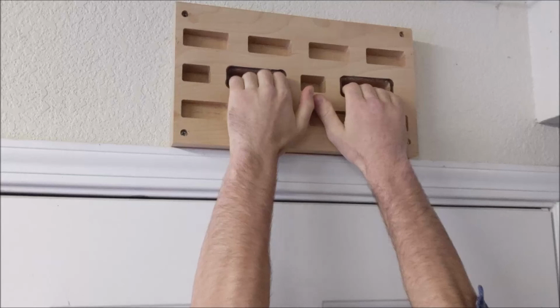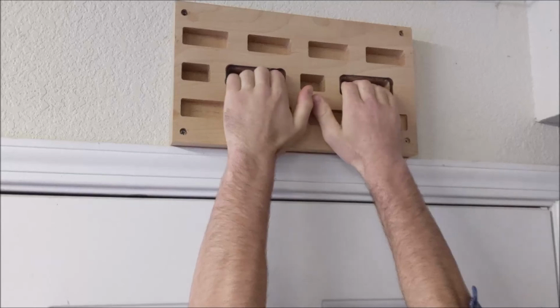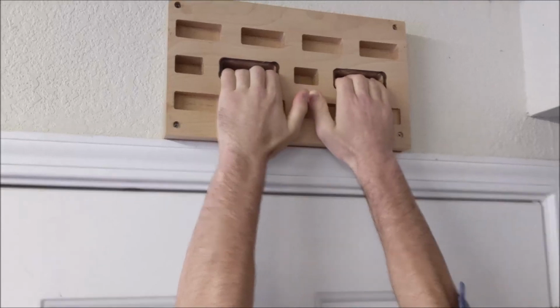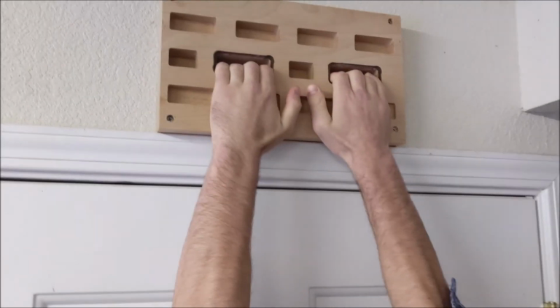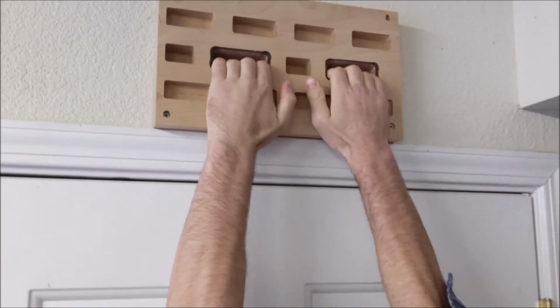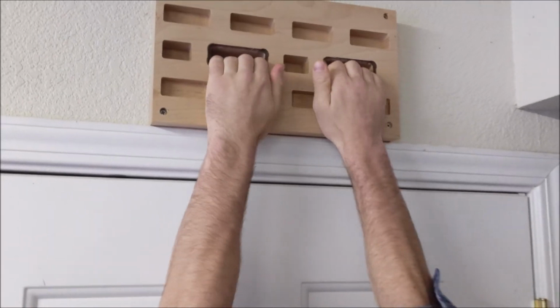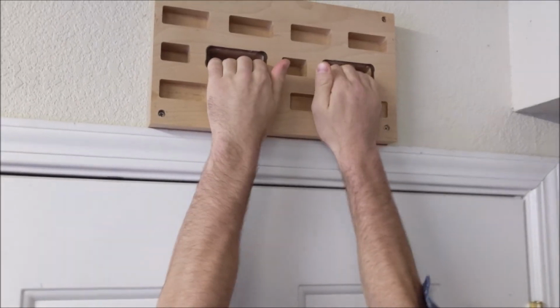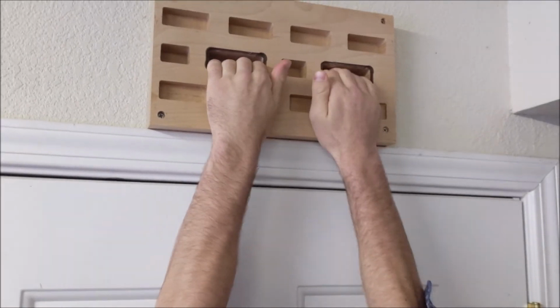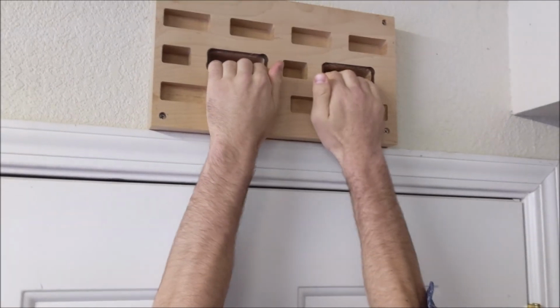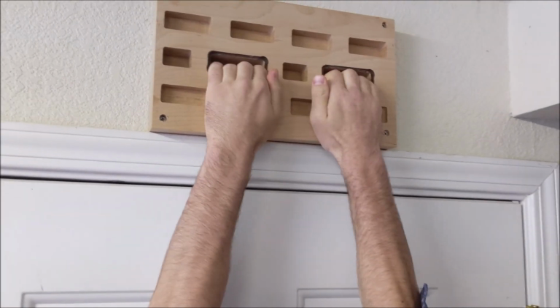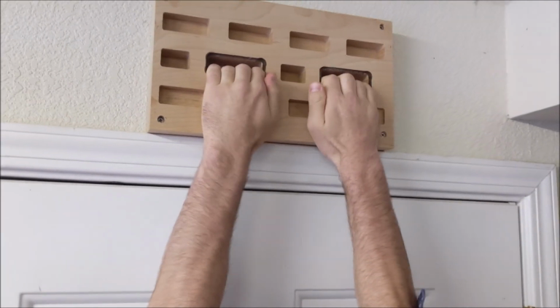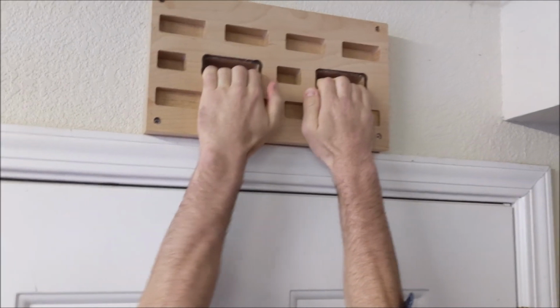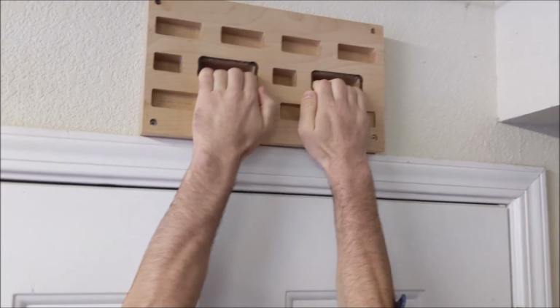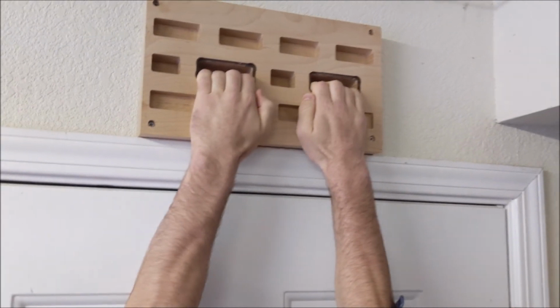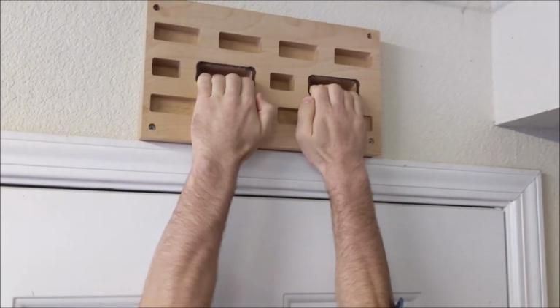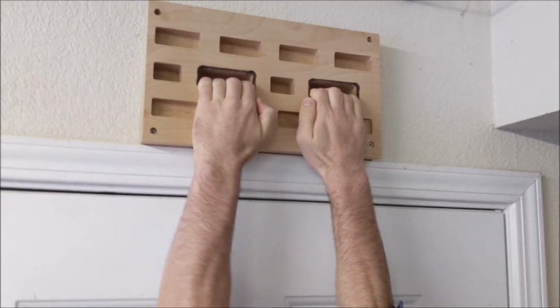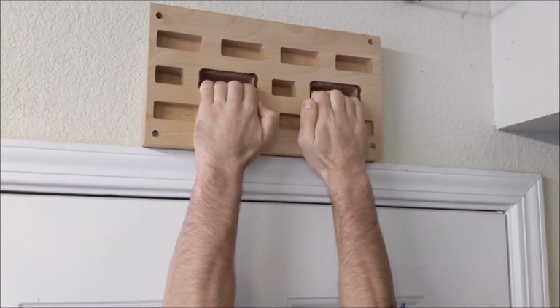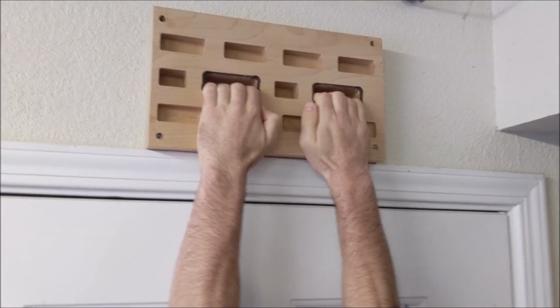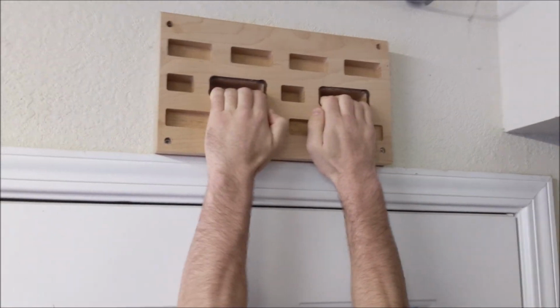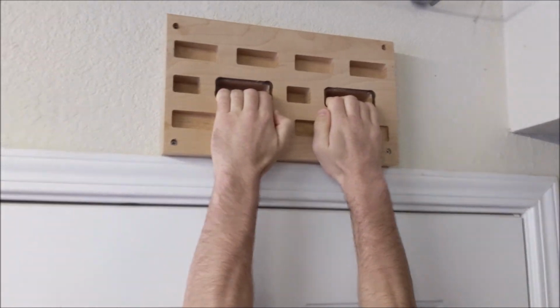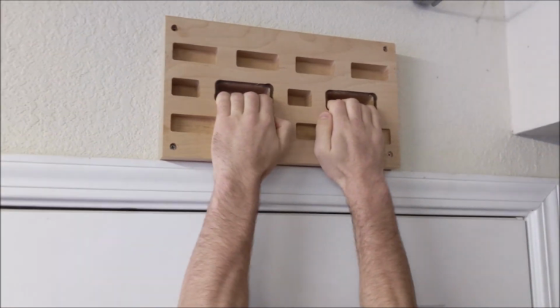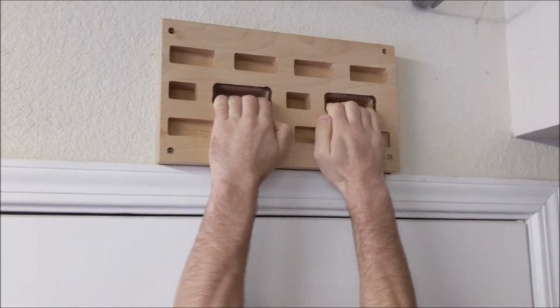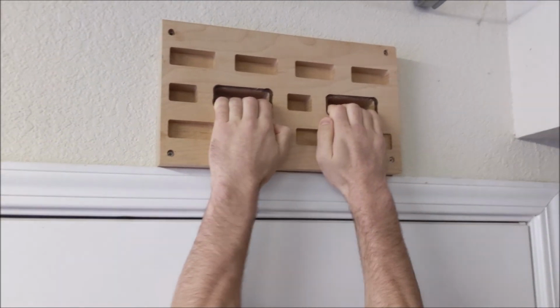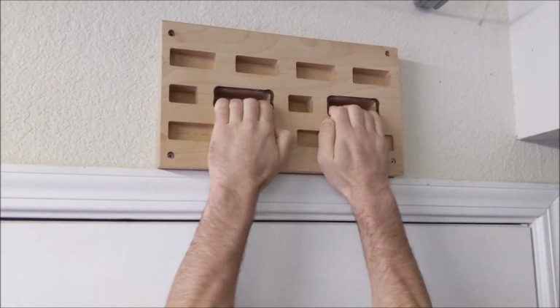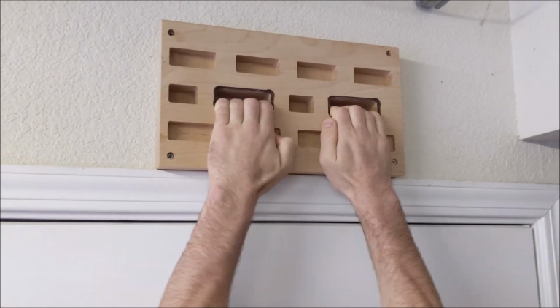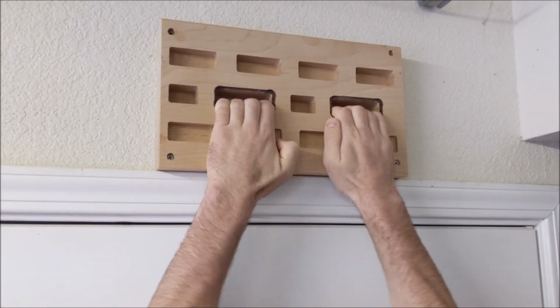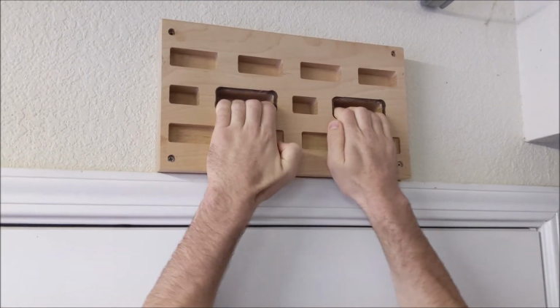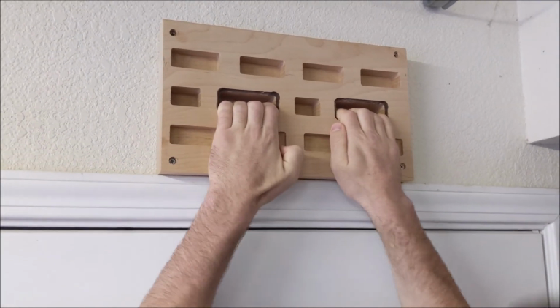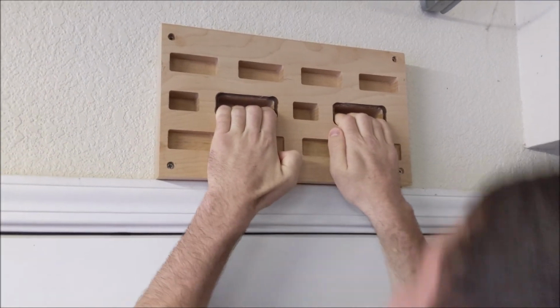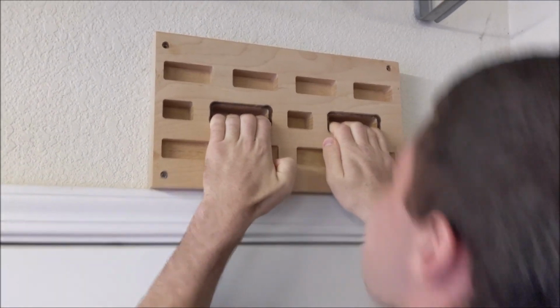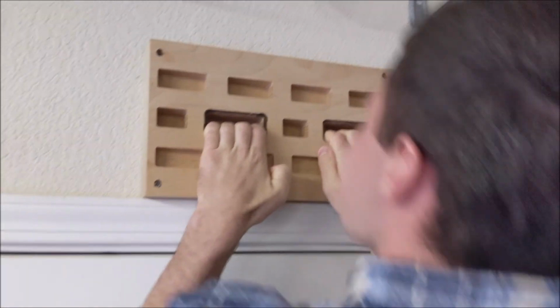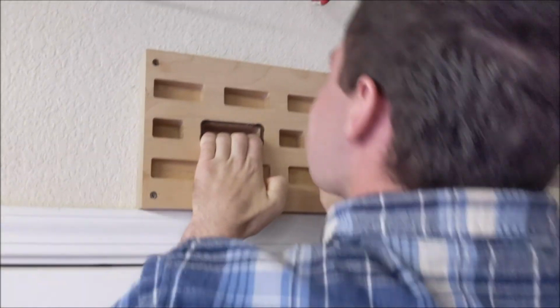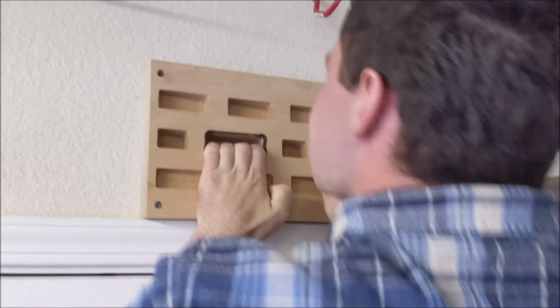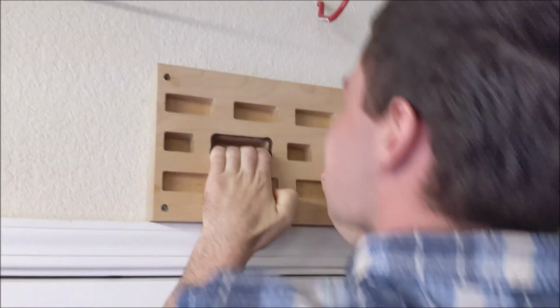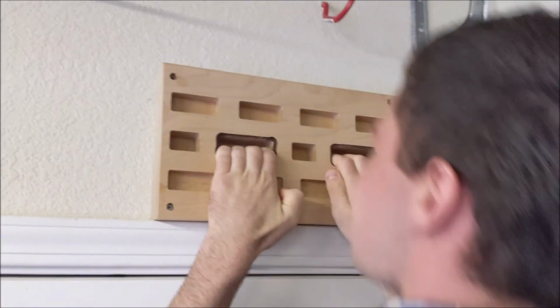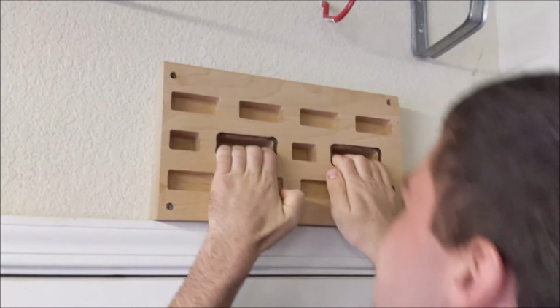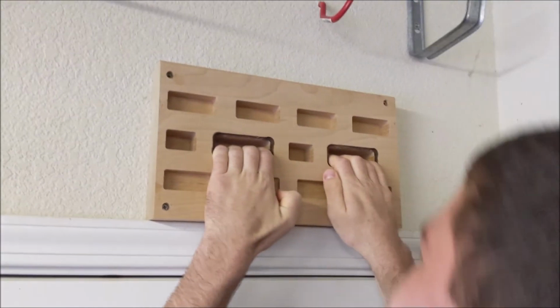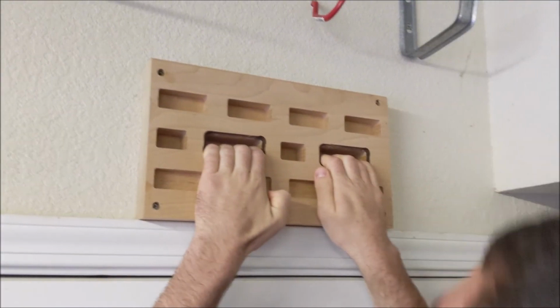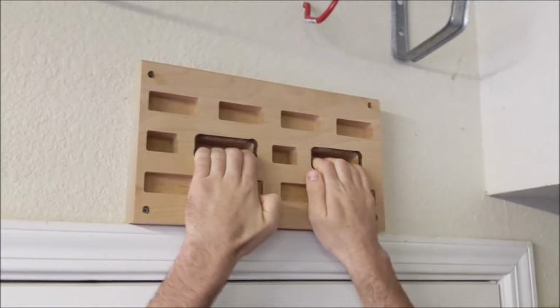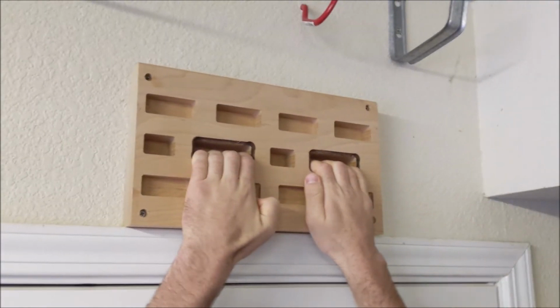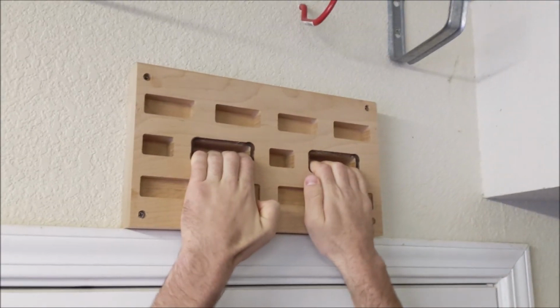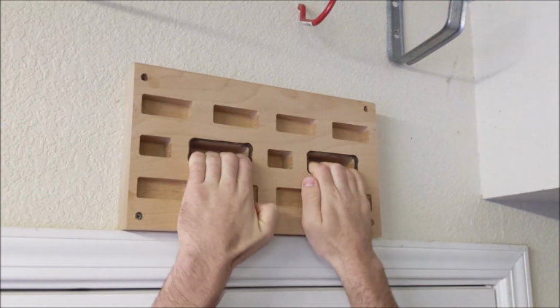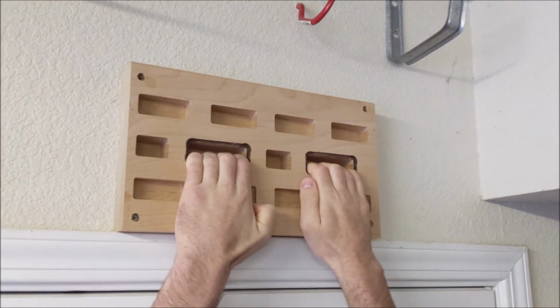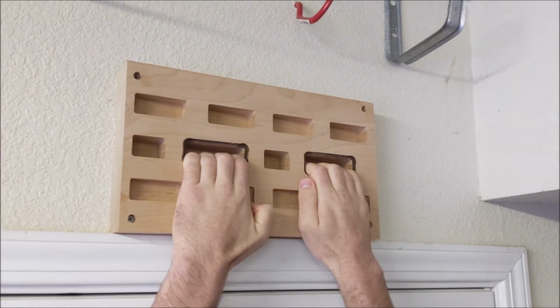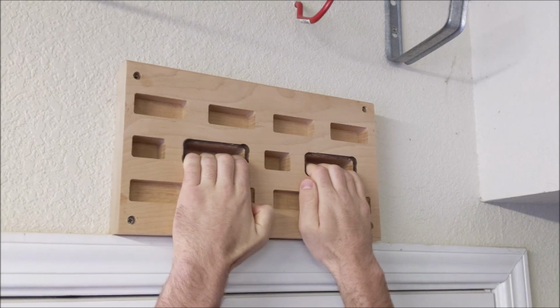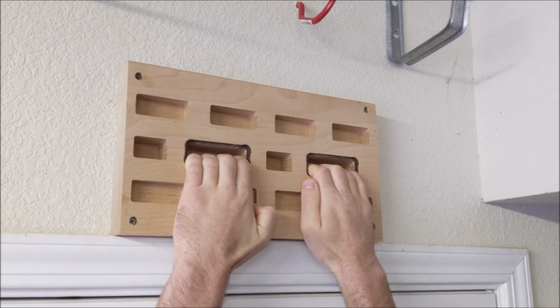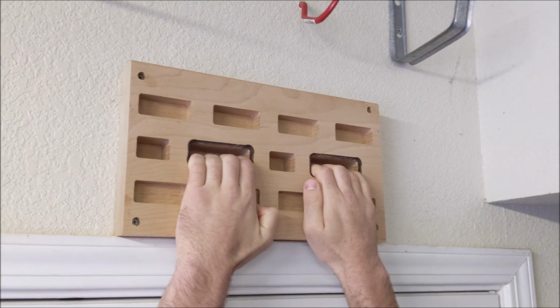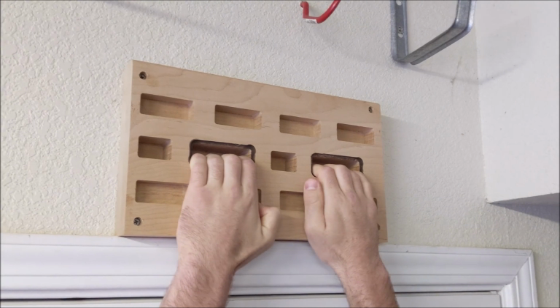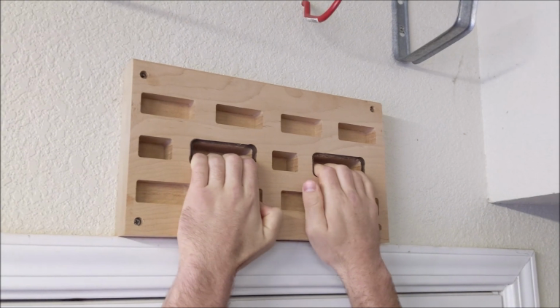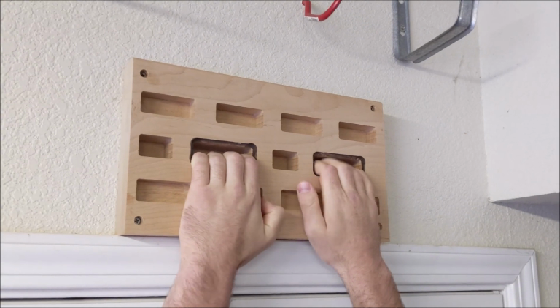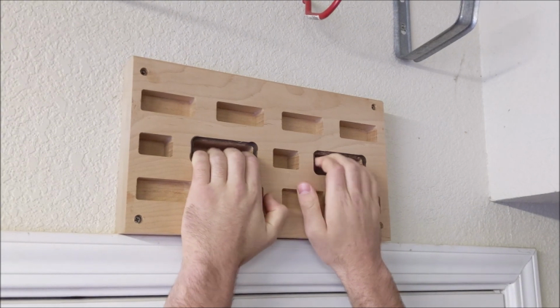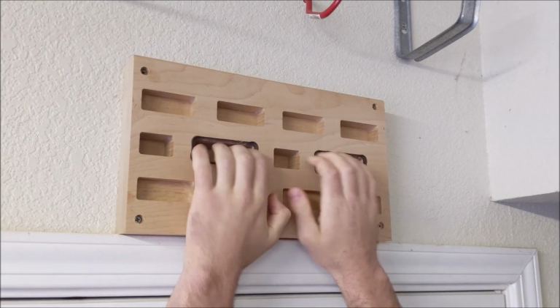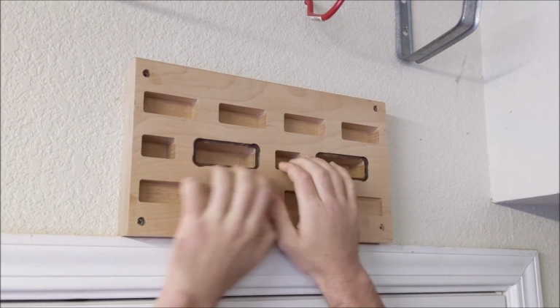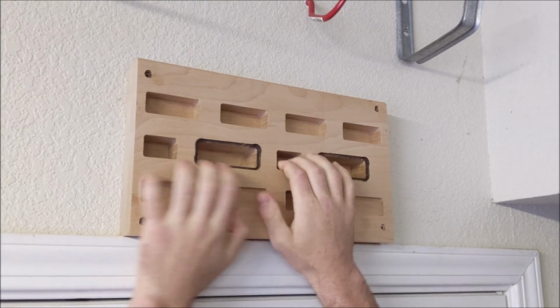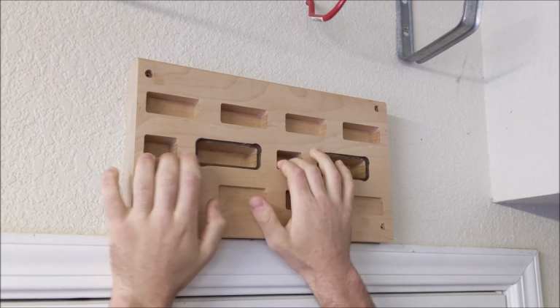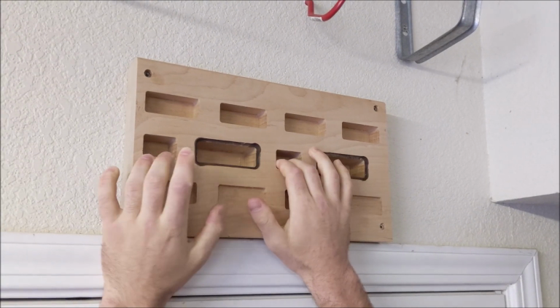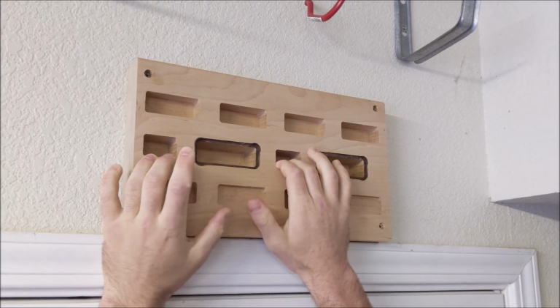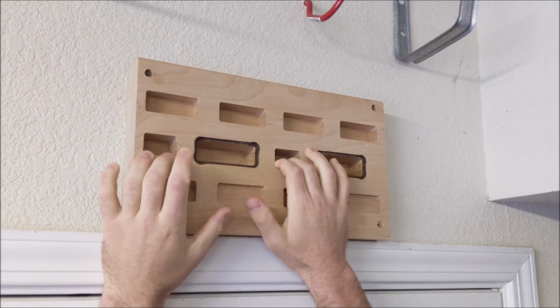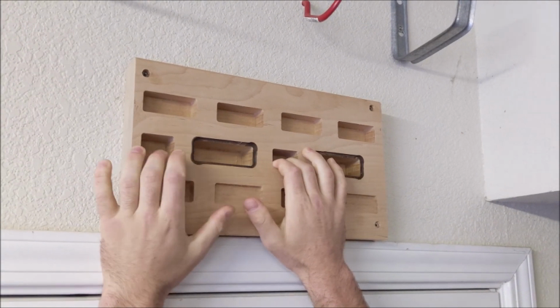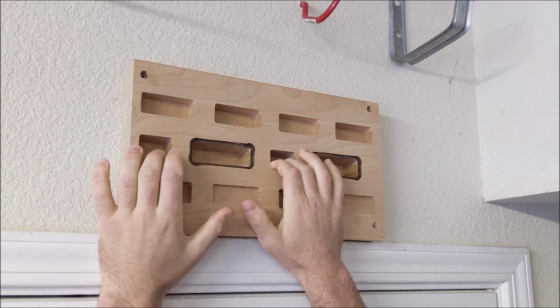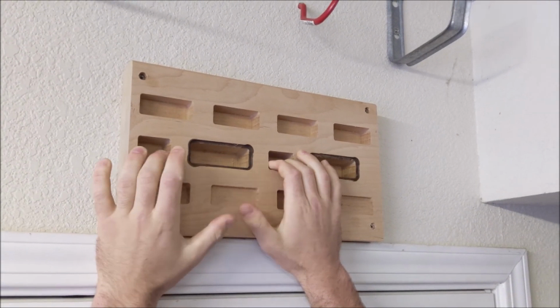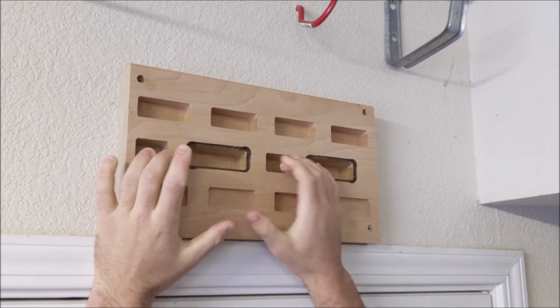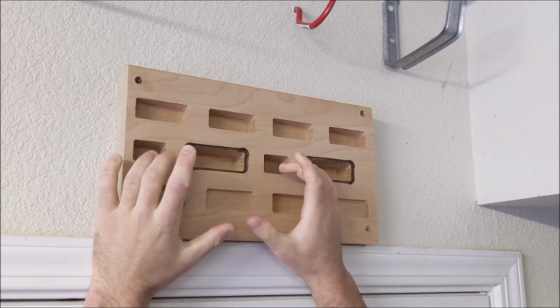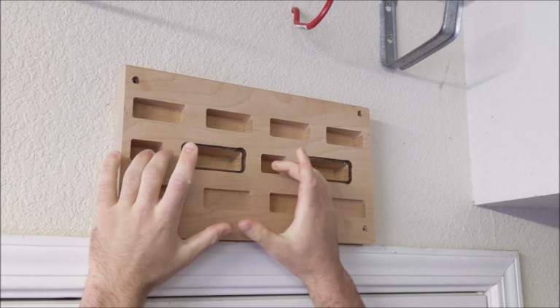Jonathan here at Top Saw. In today's video I'm going to go over how to CNC a hangboard for rock climbing.